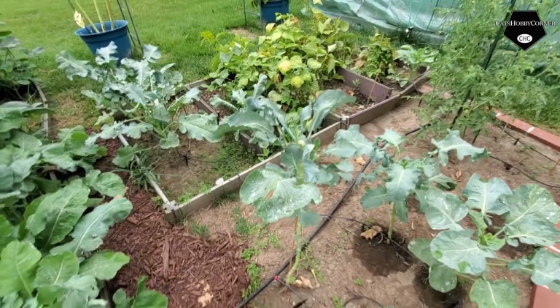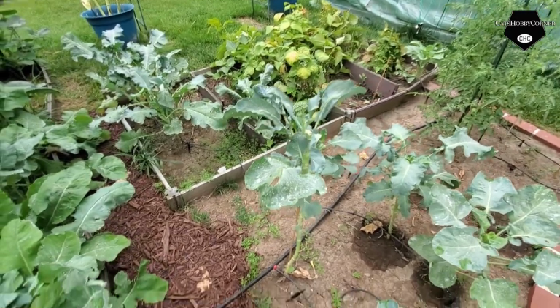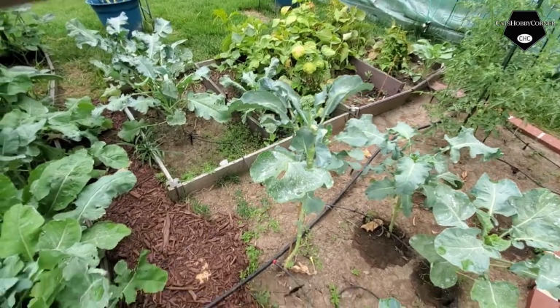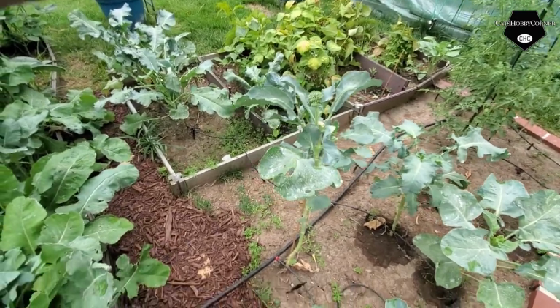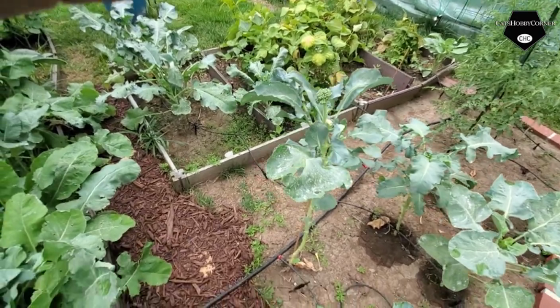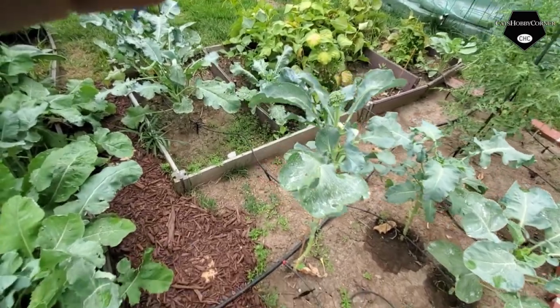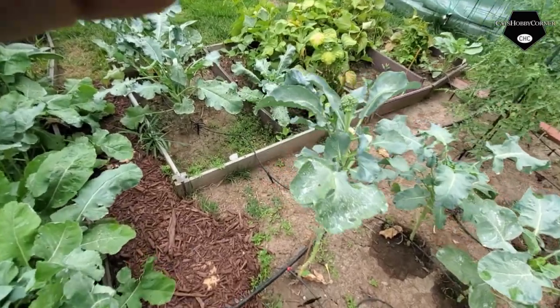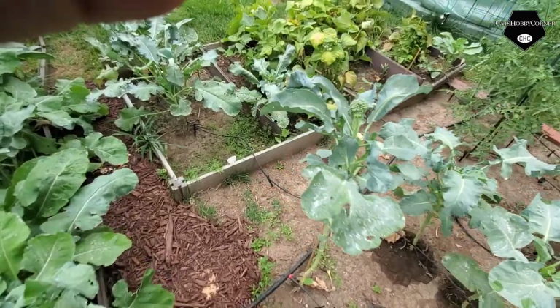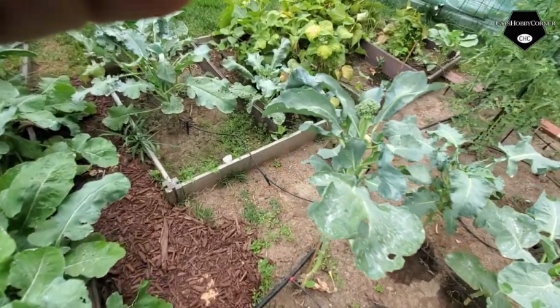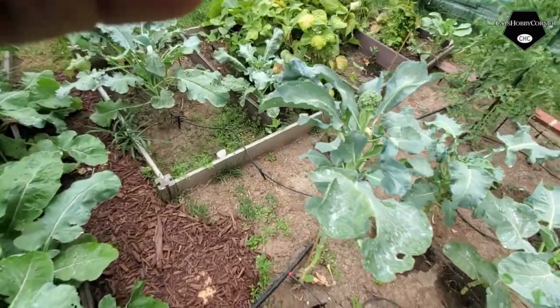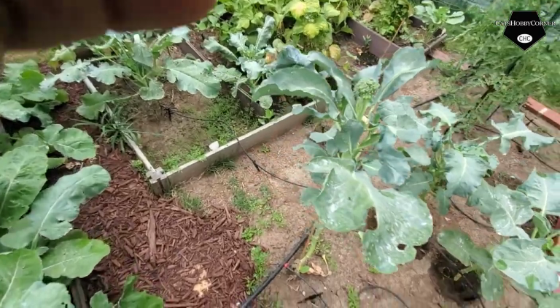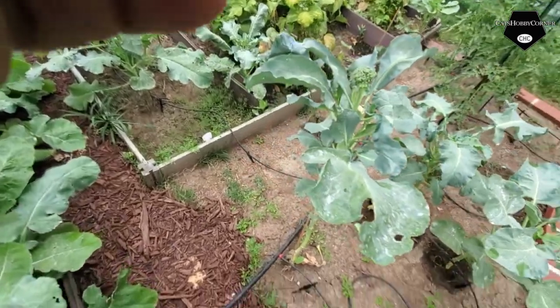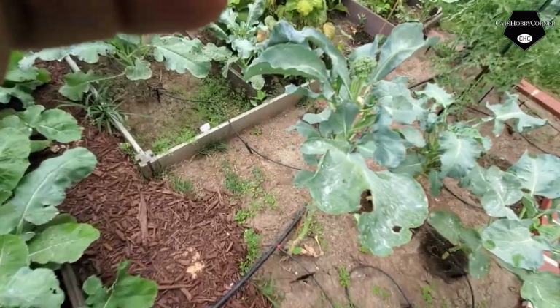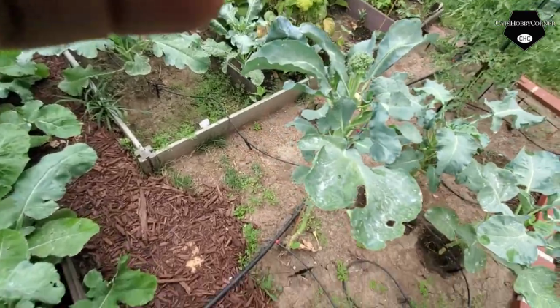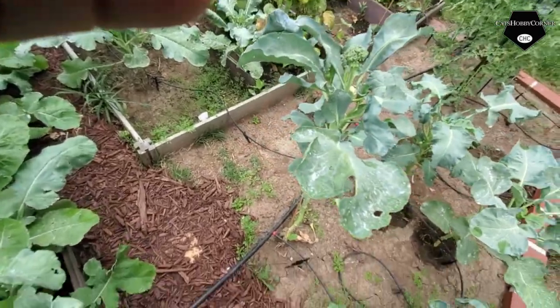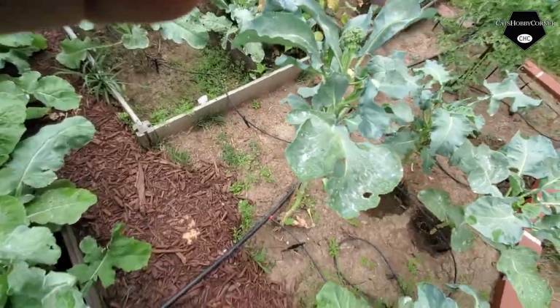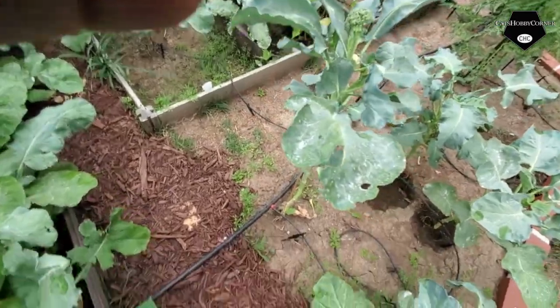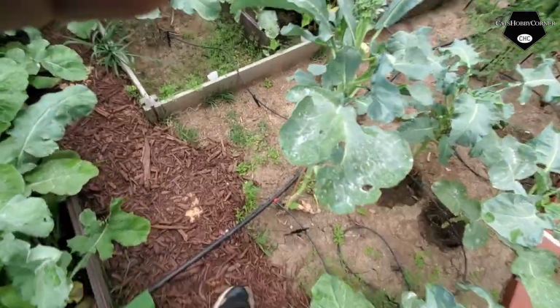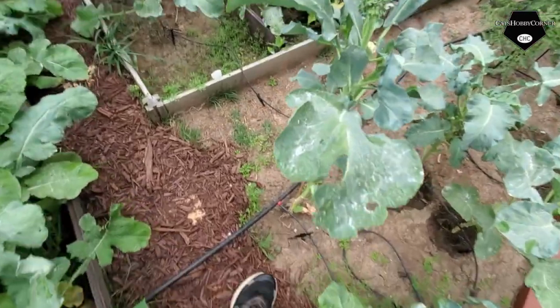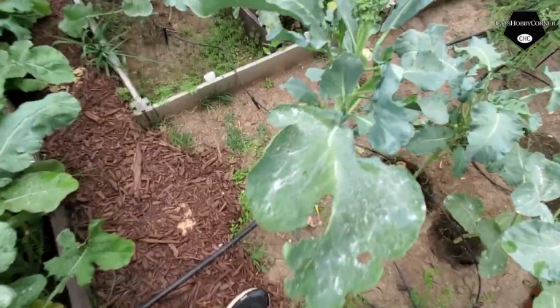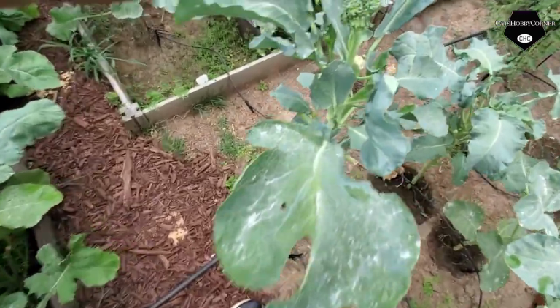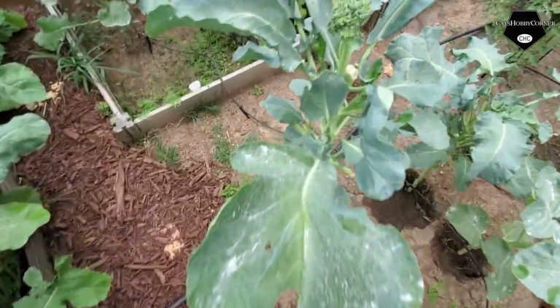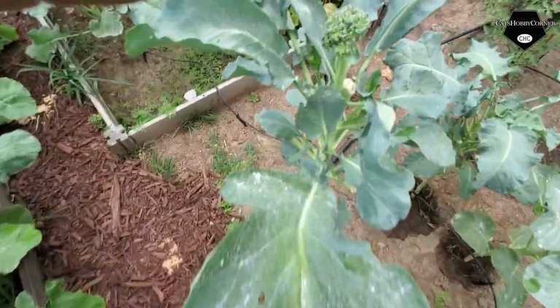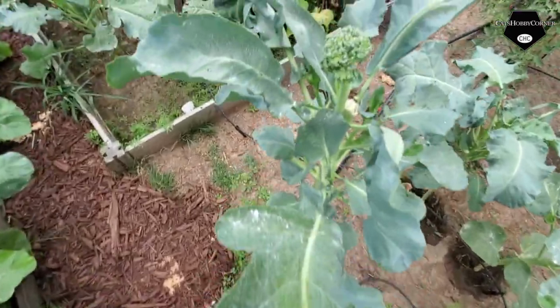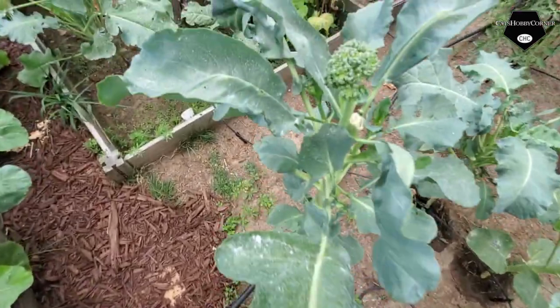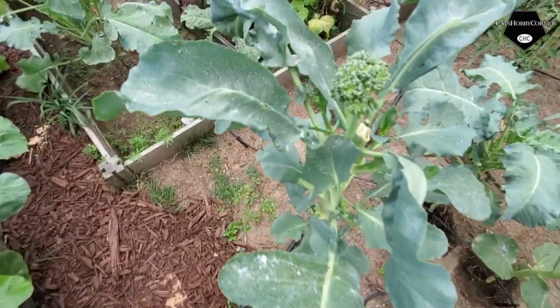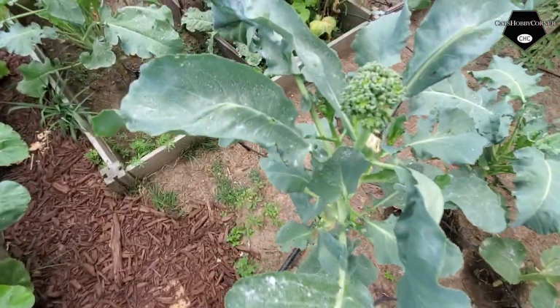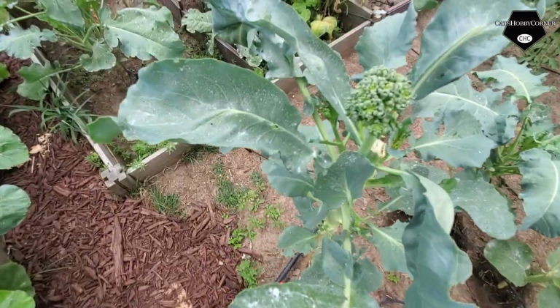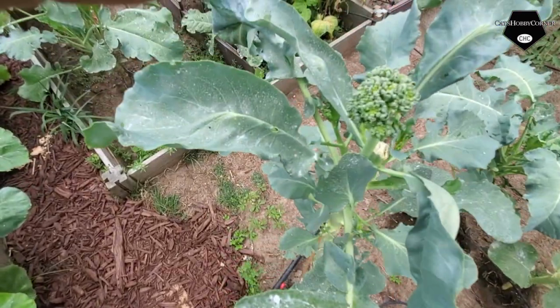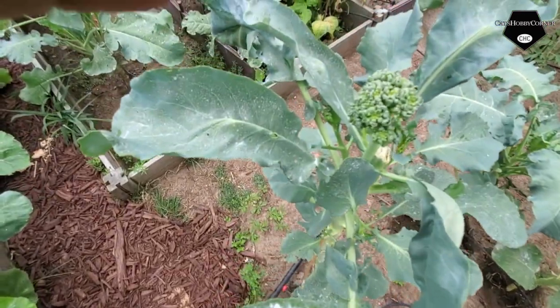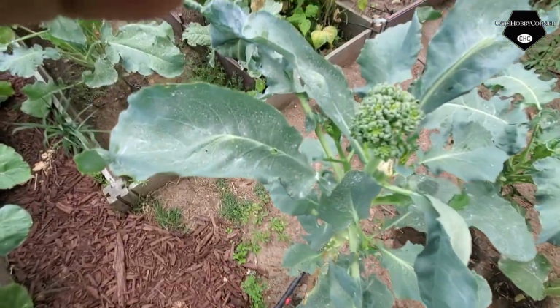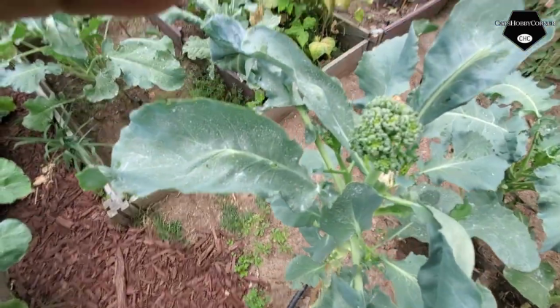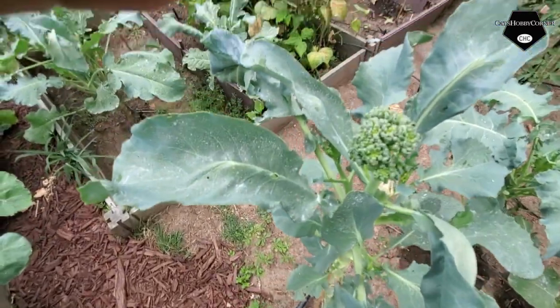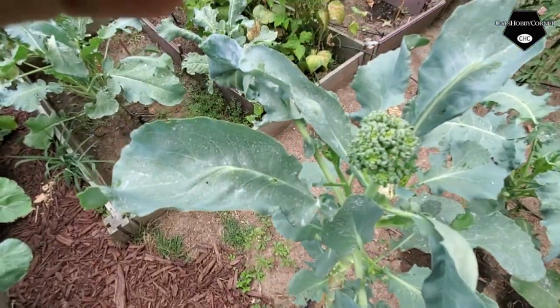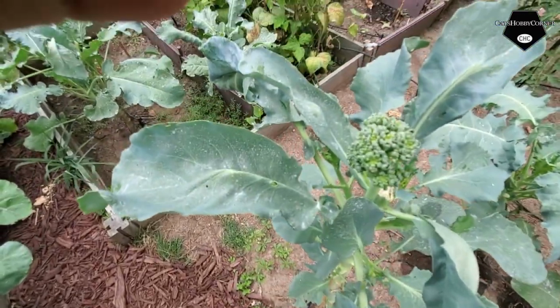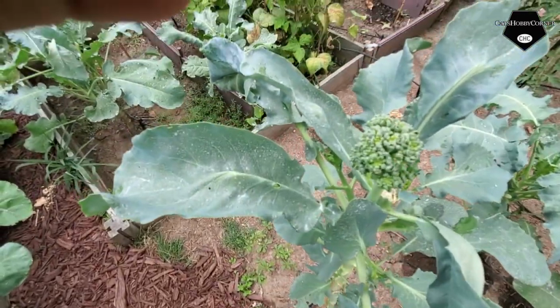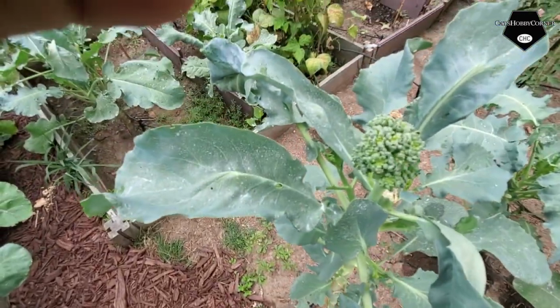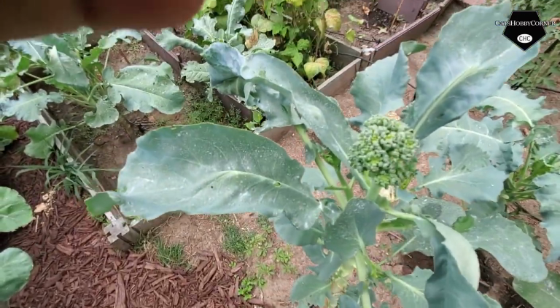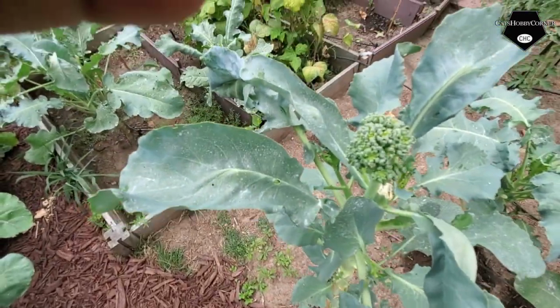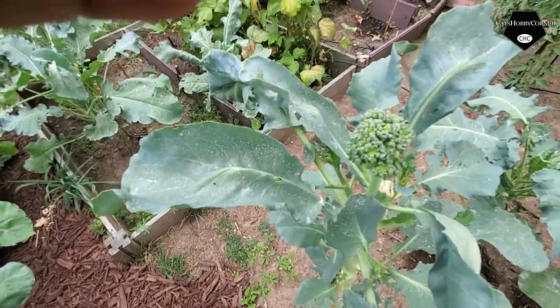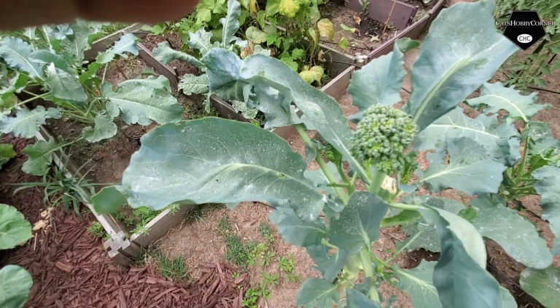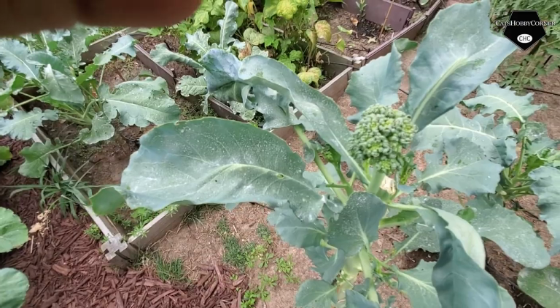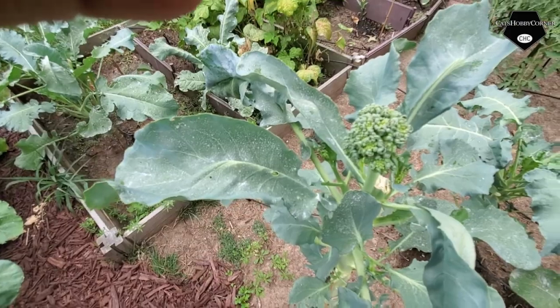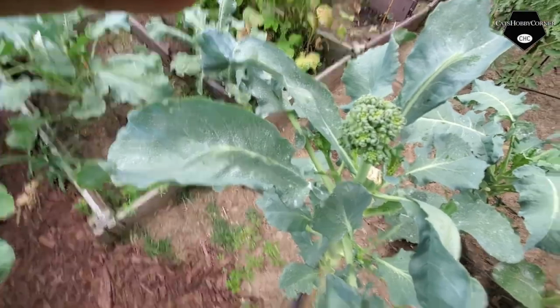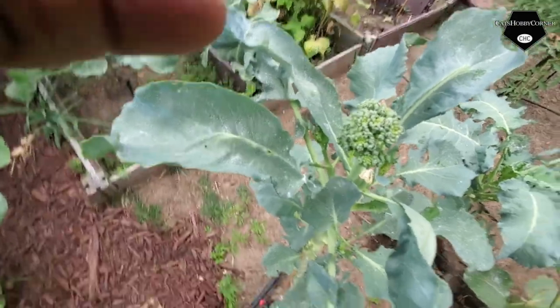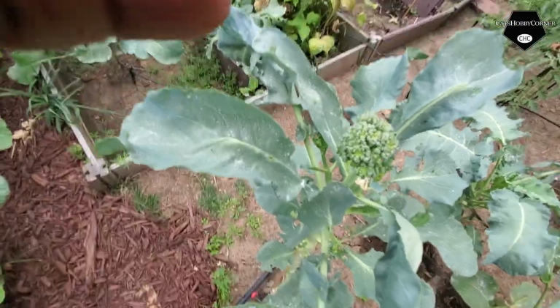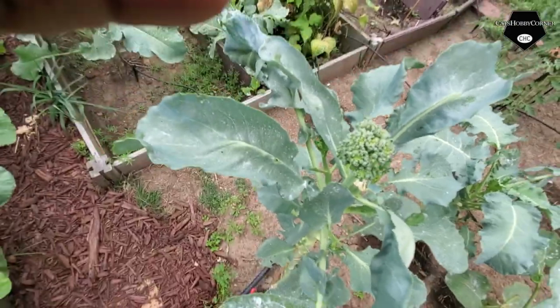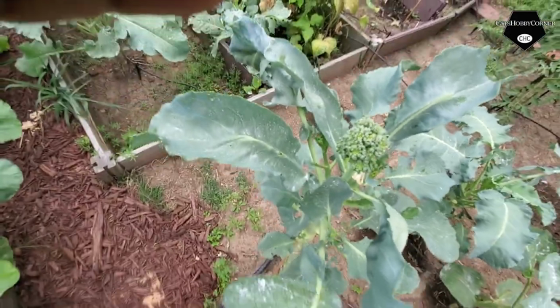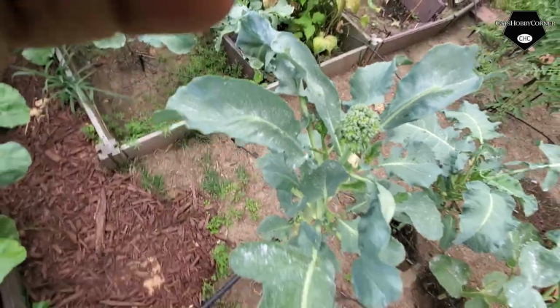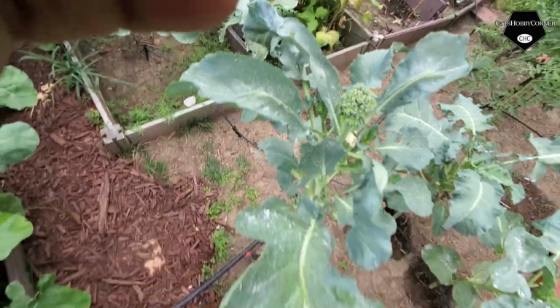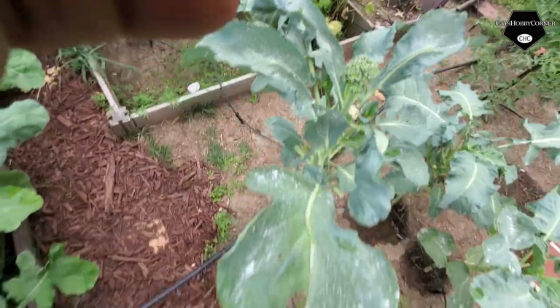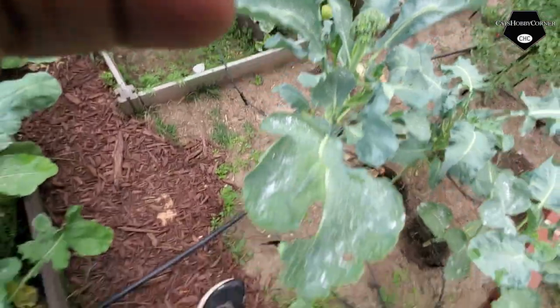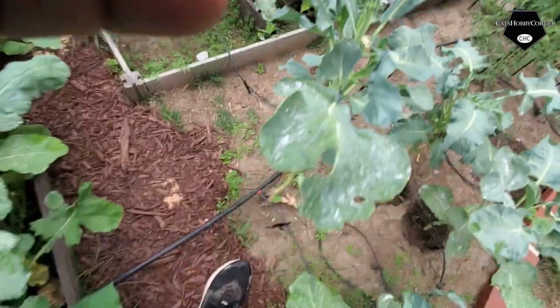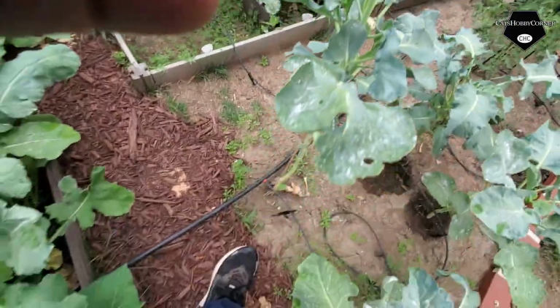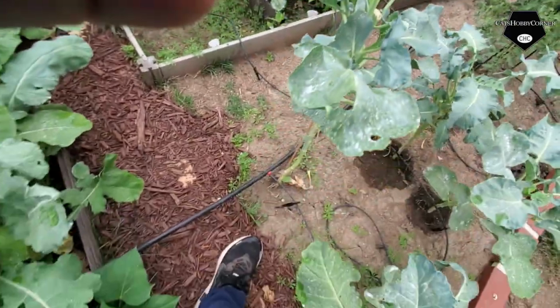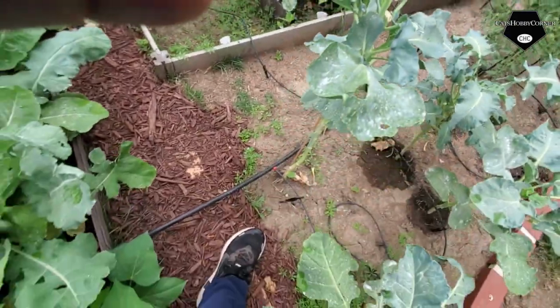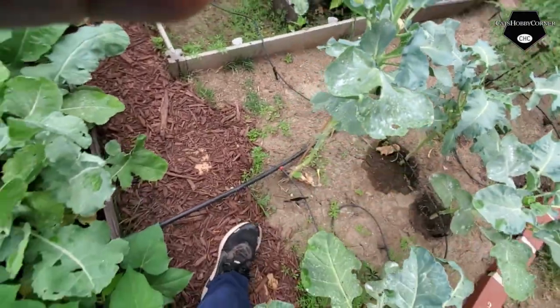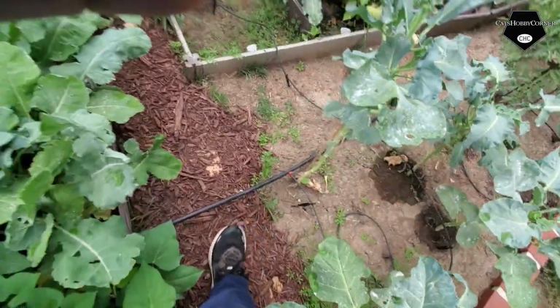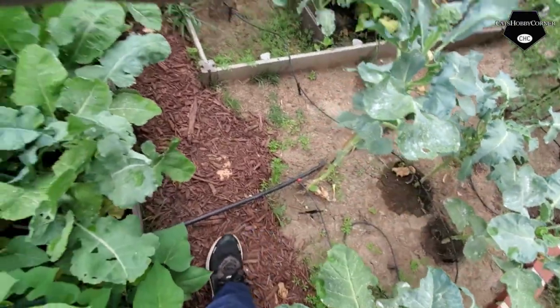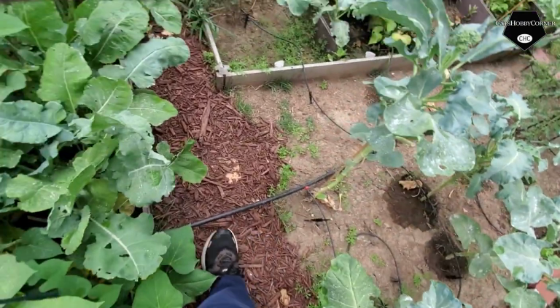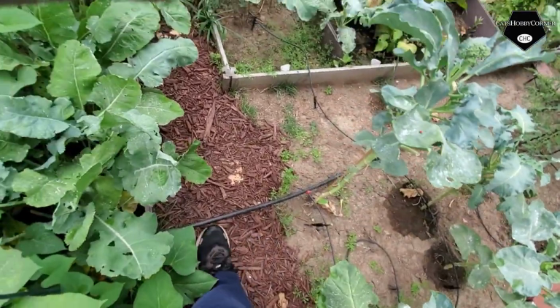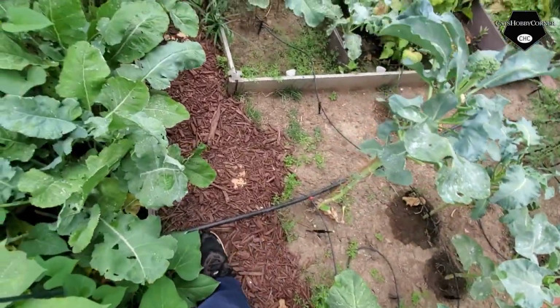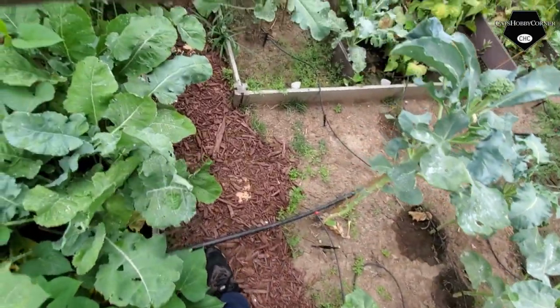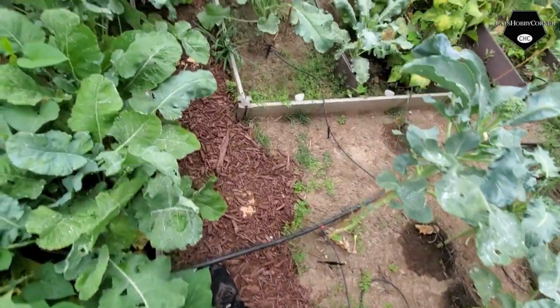We've got a Brussels sprout side shoot coming up and it looks good. We already took the crown off of there.